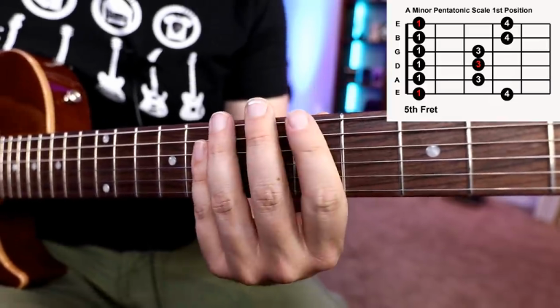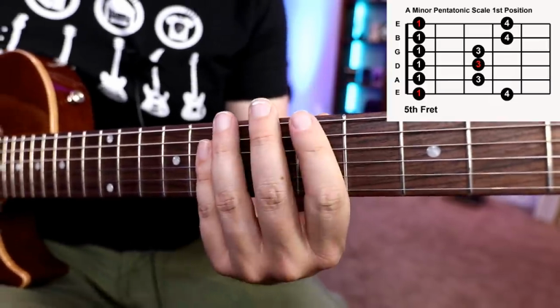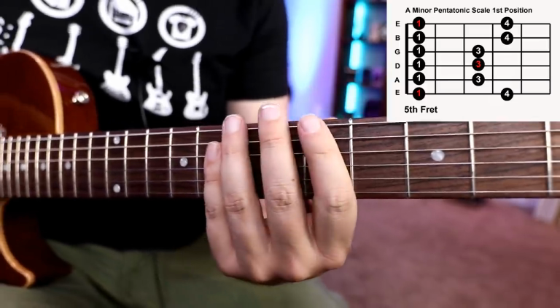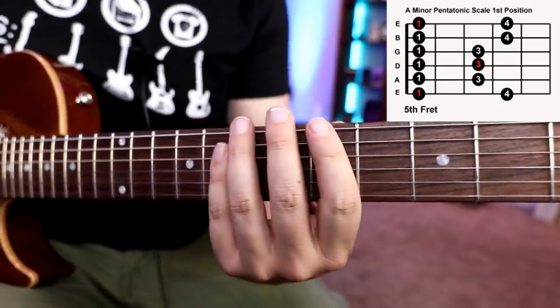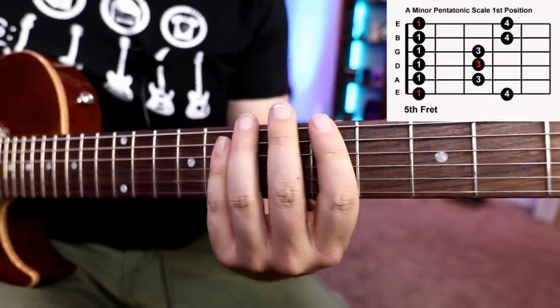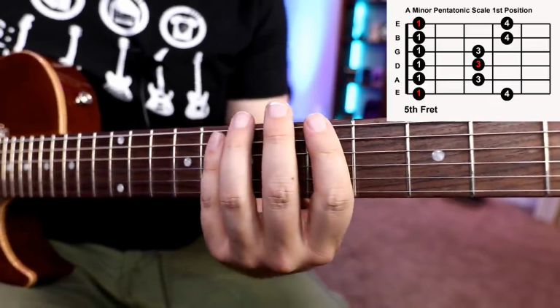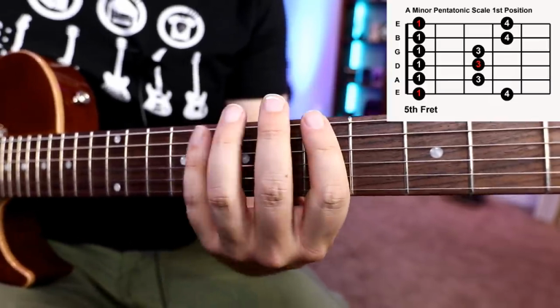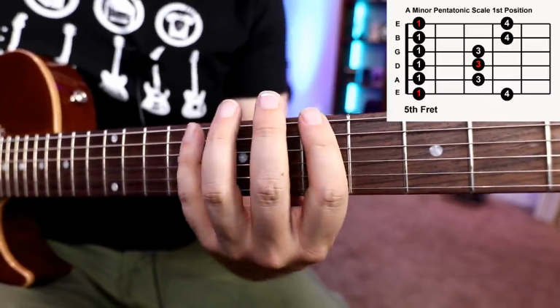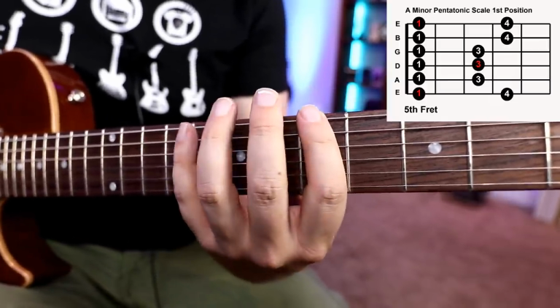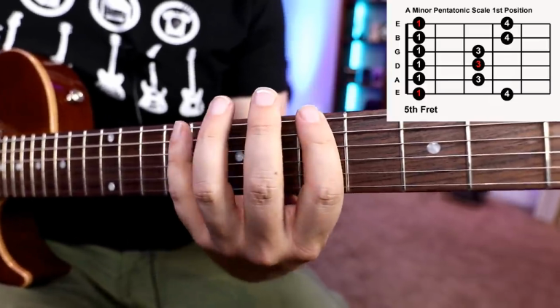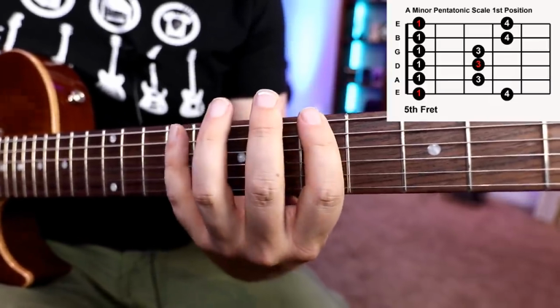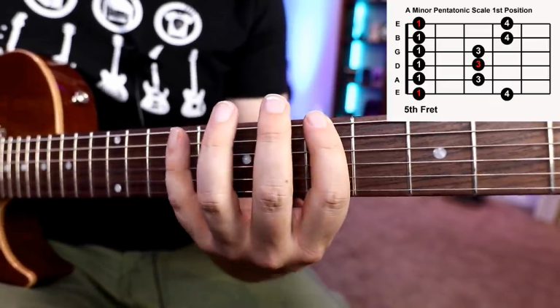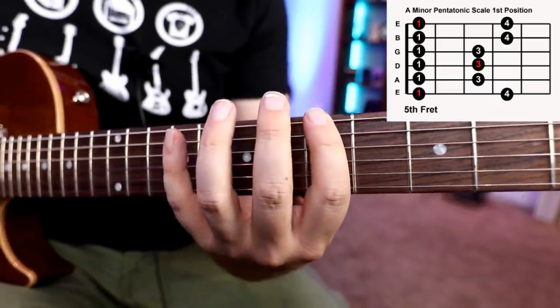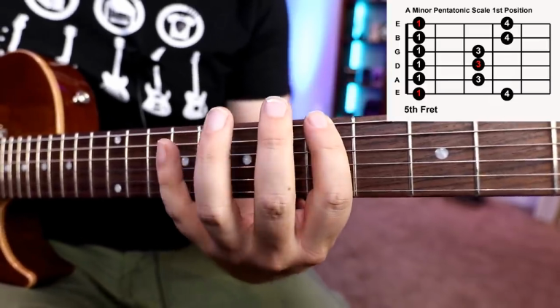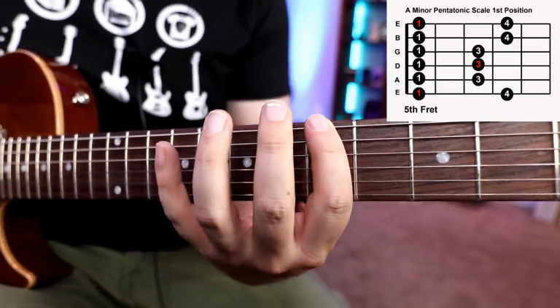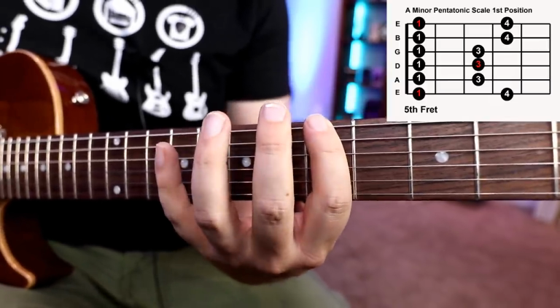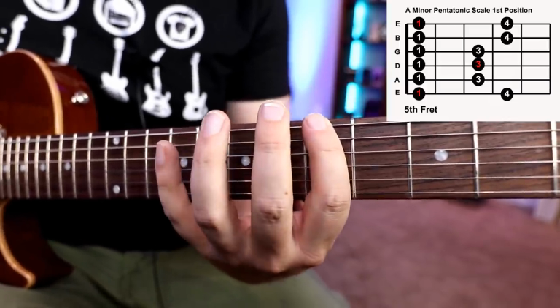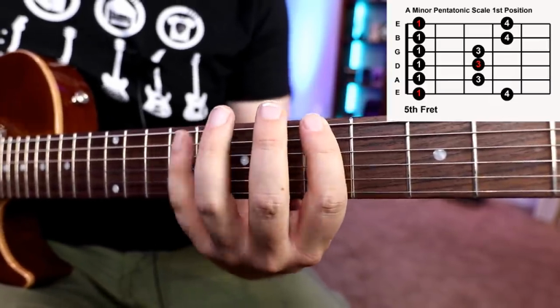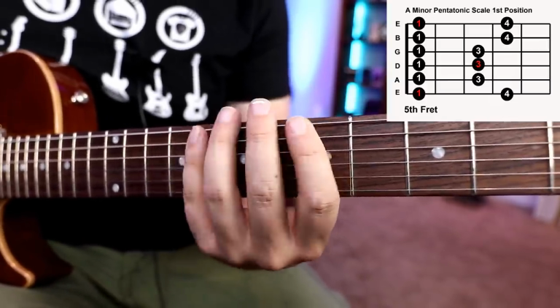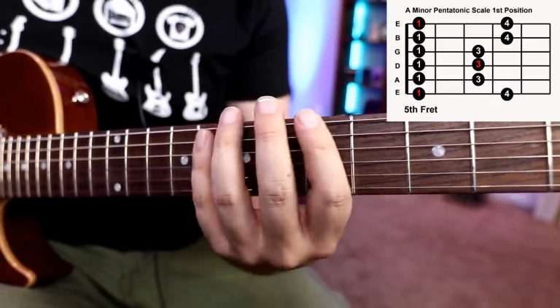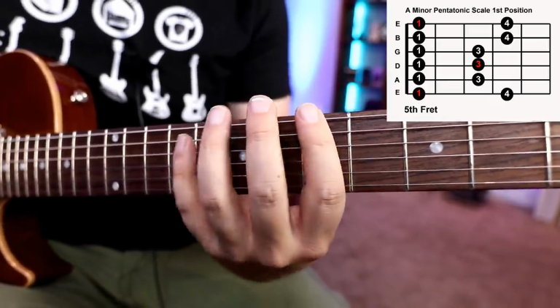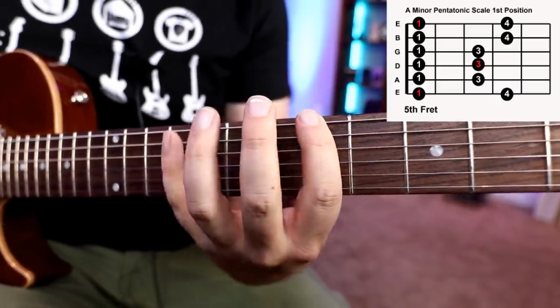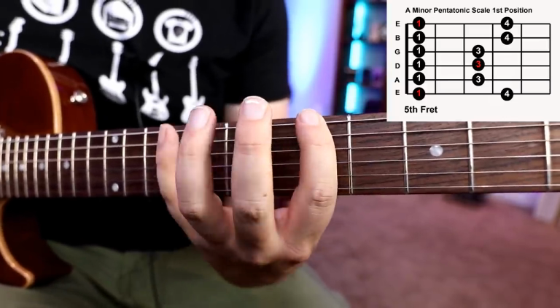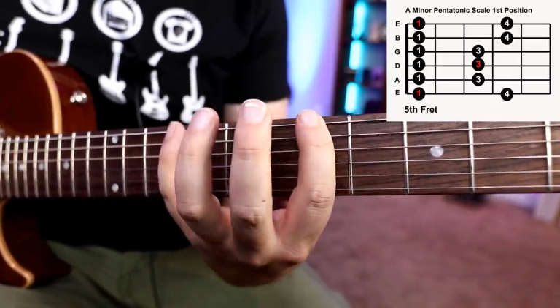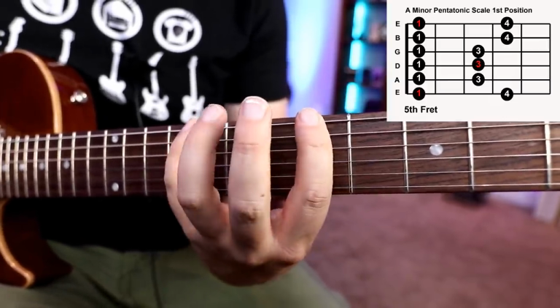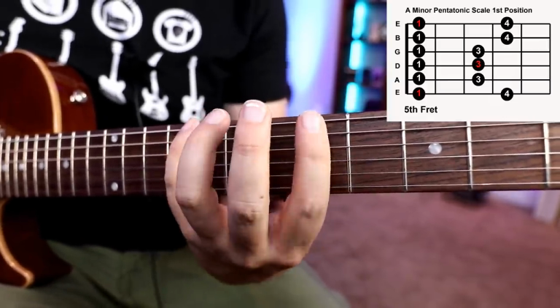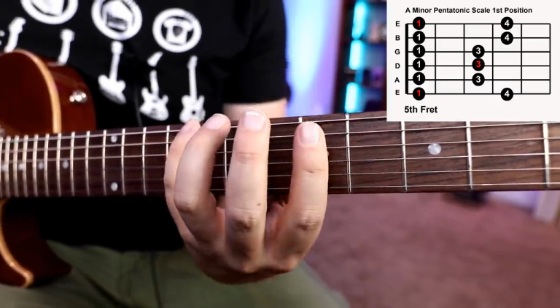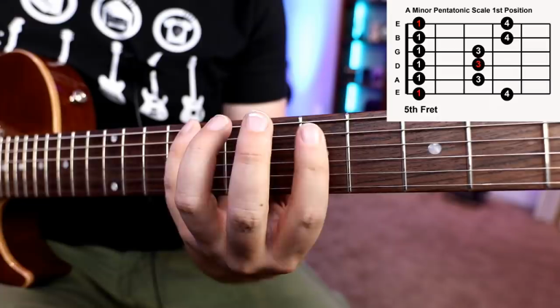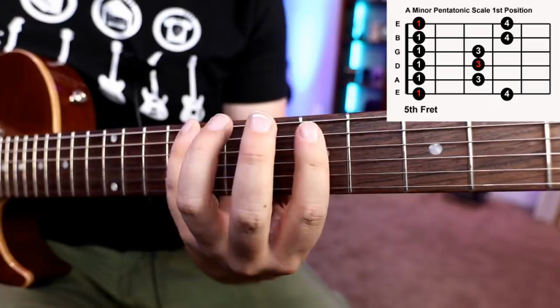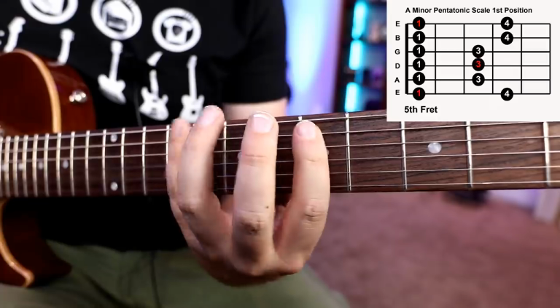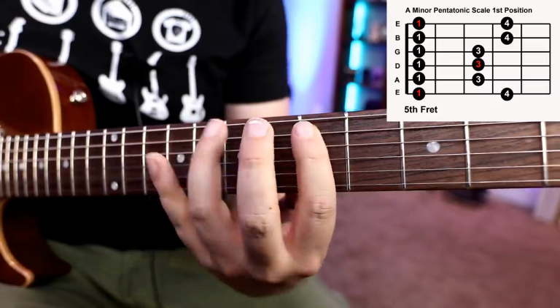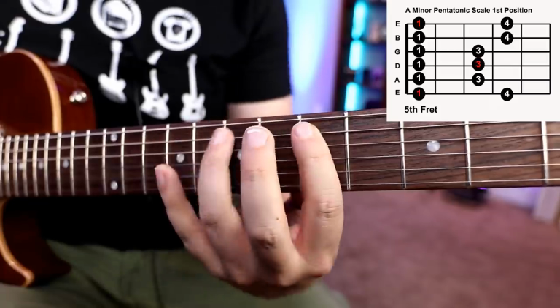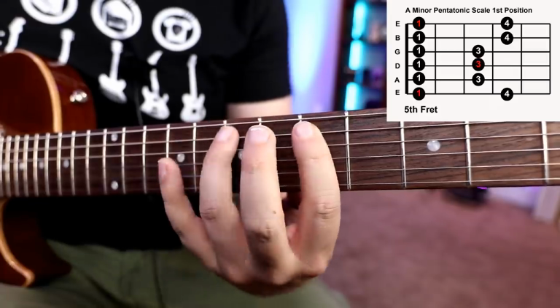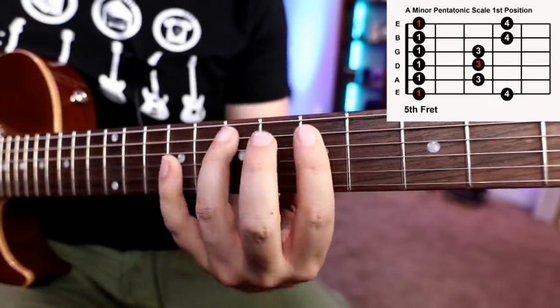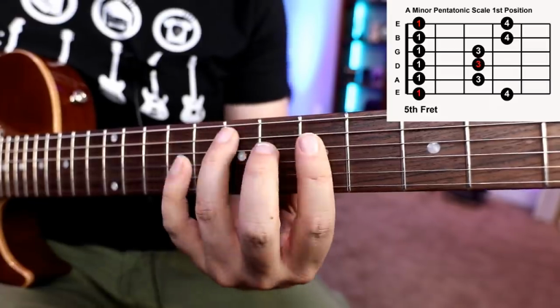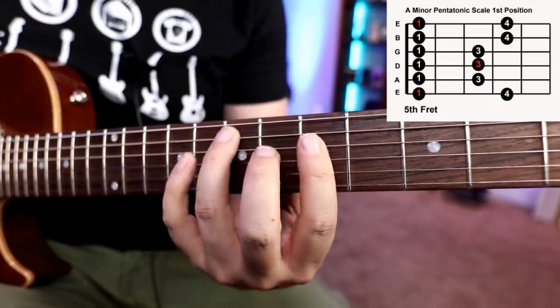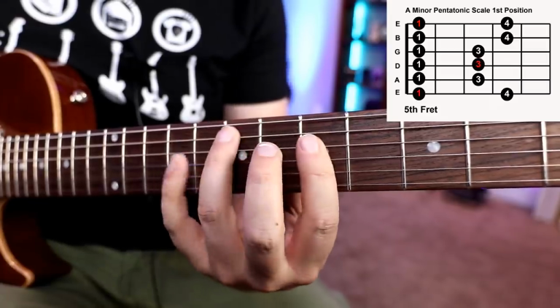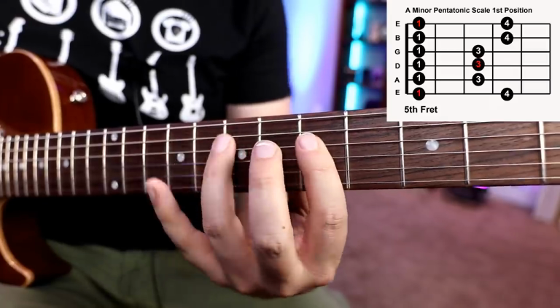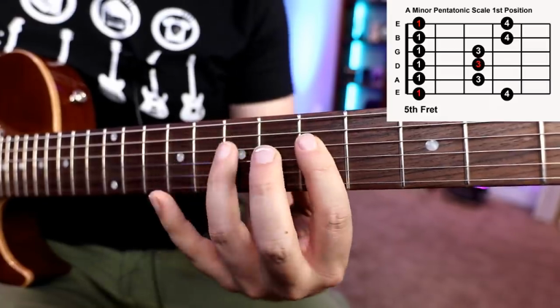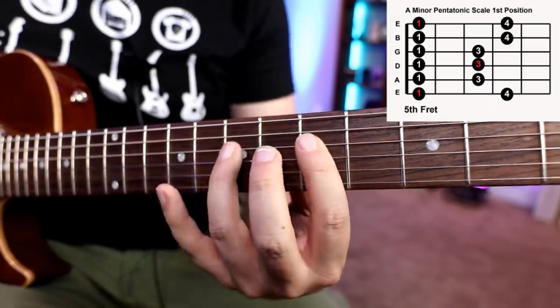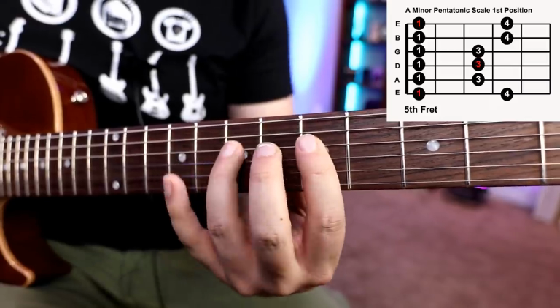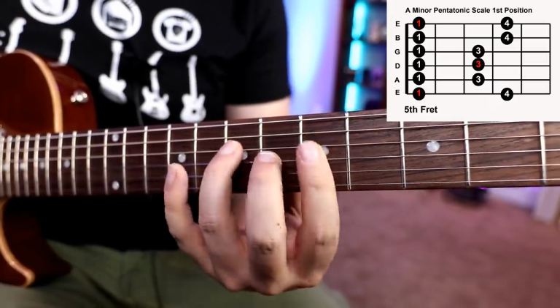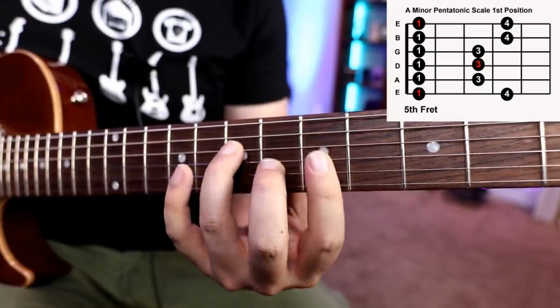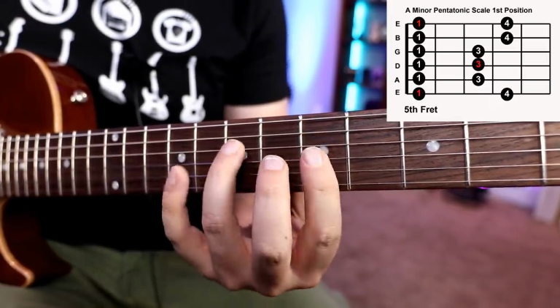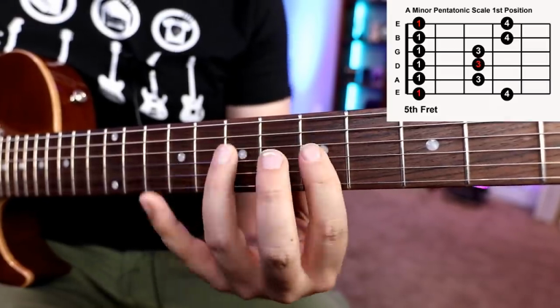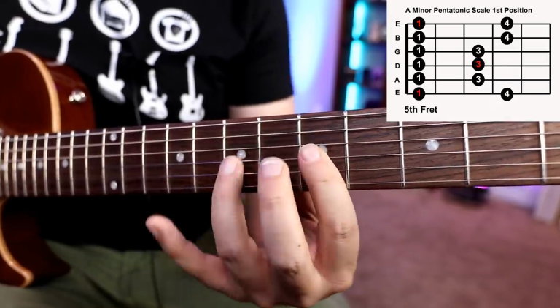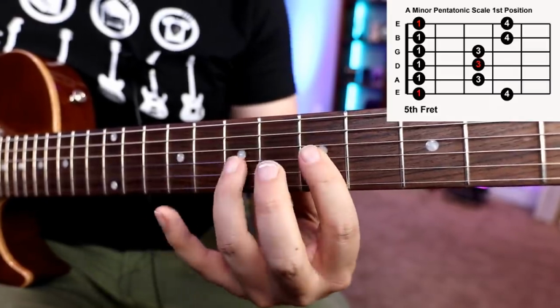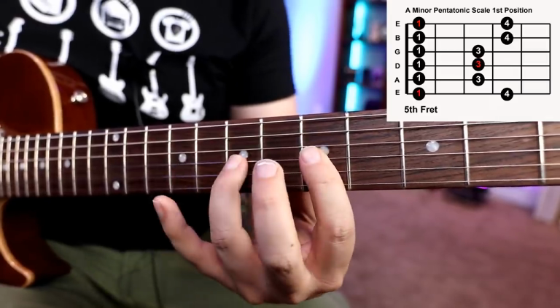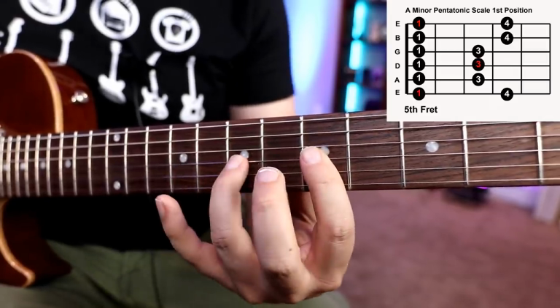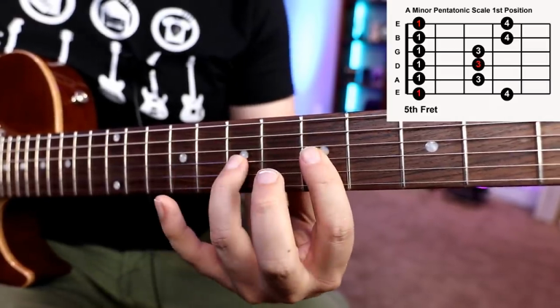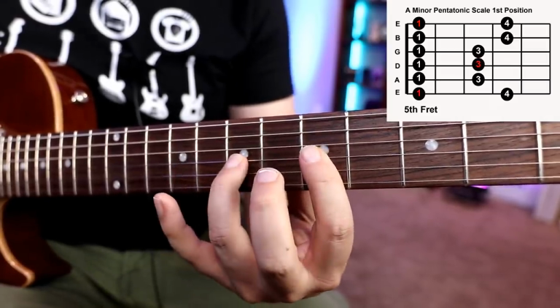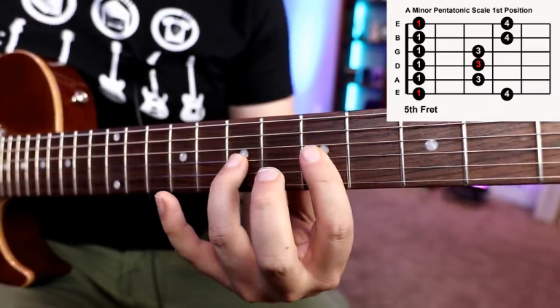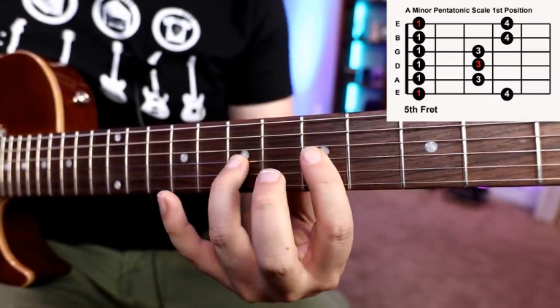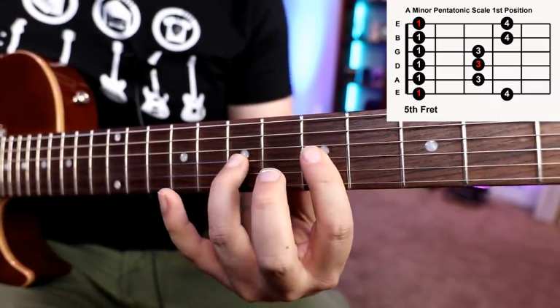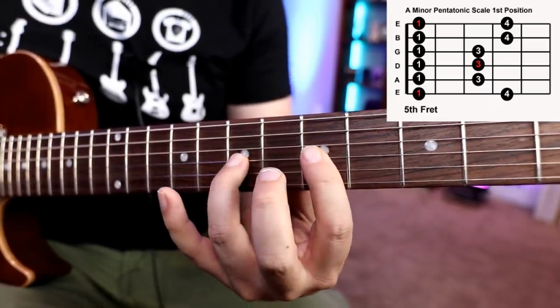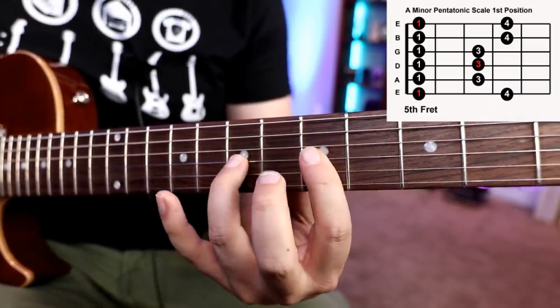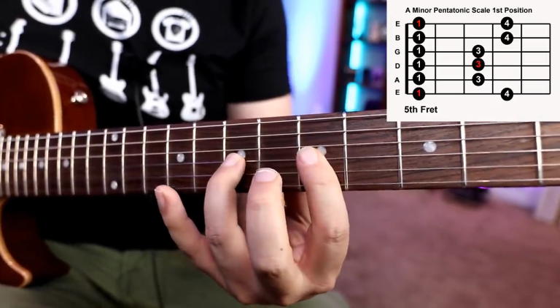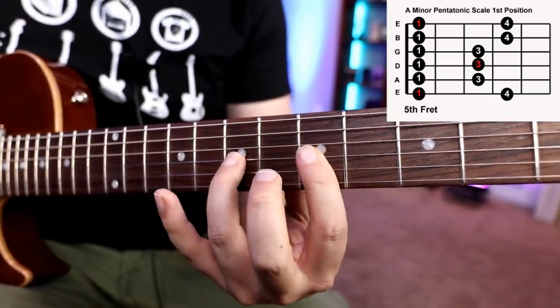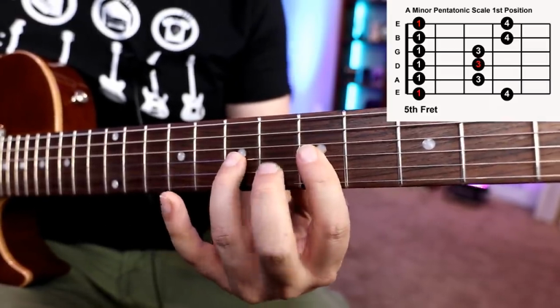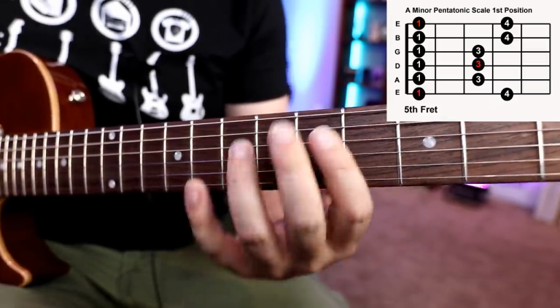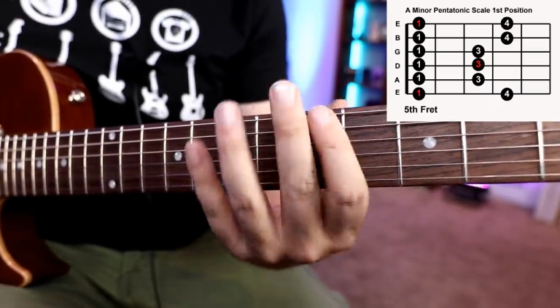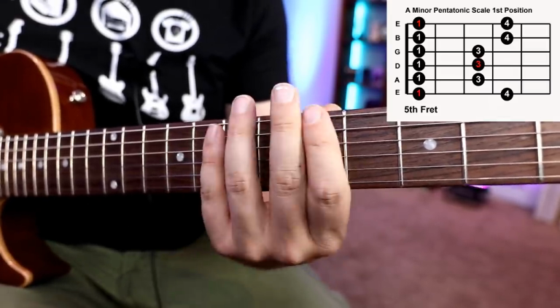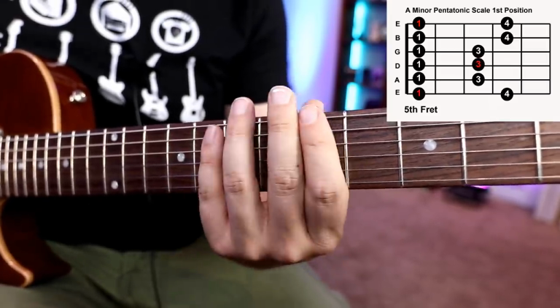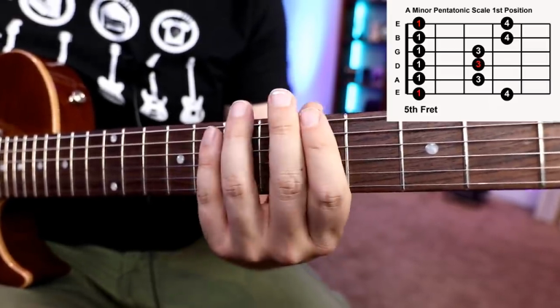We're going to start with running the pentatonic scale: A, C, D, E, G, A, C, D — just straight down your pentatonic.